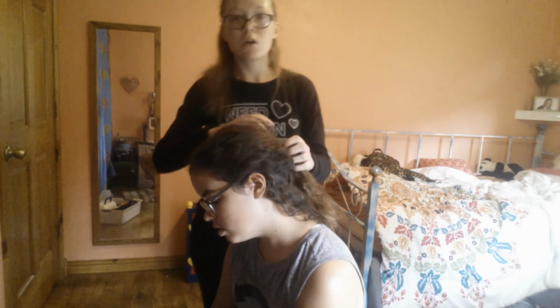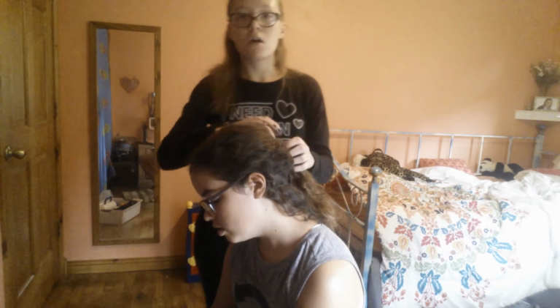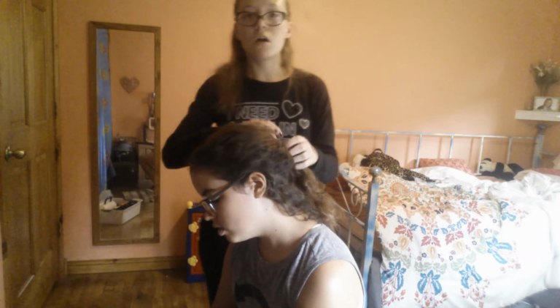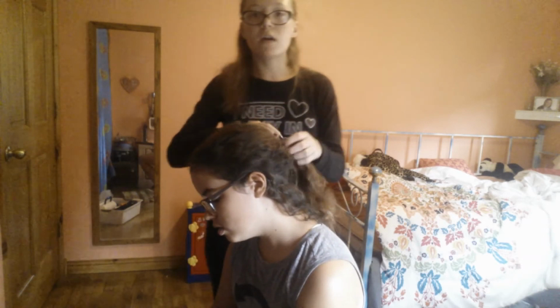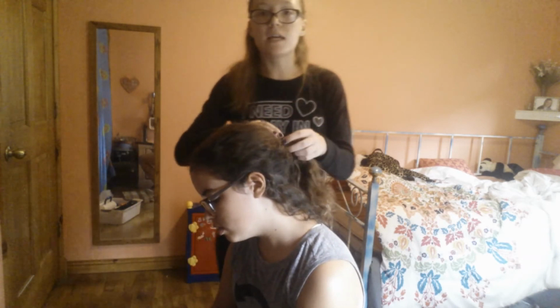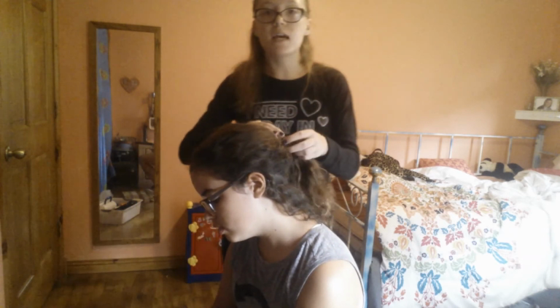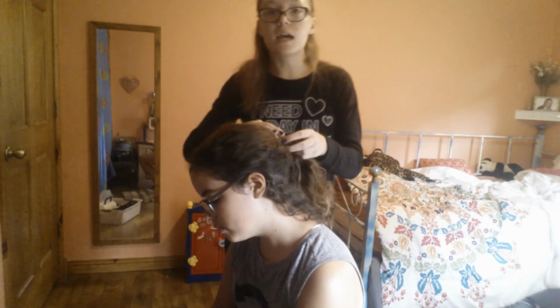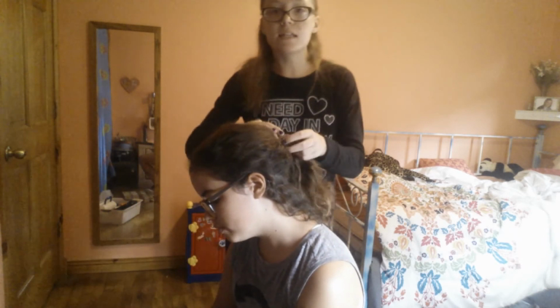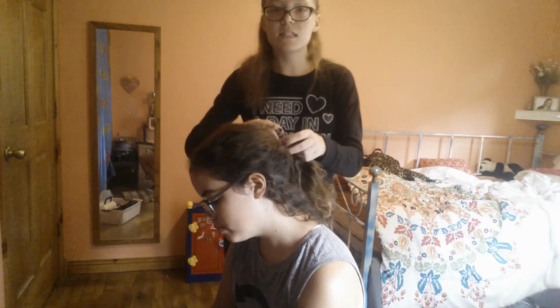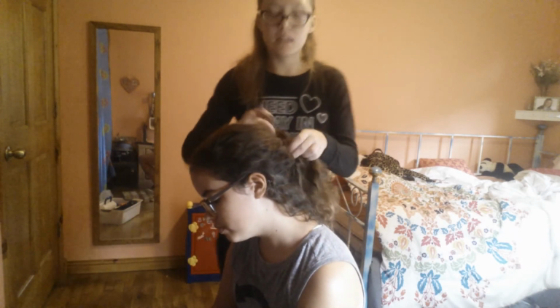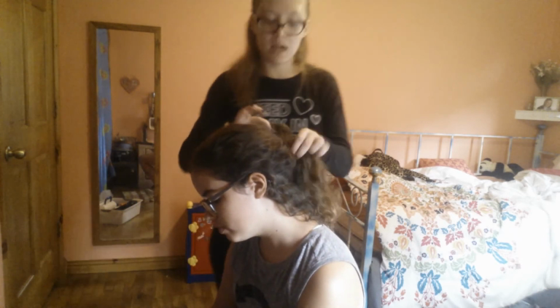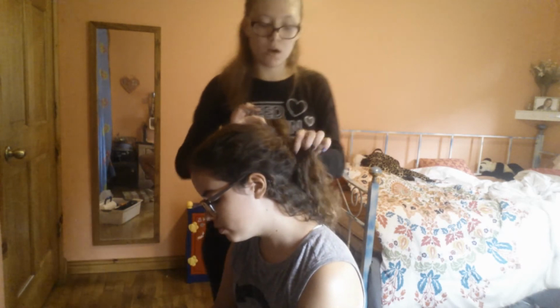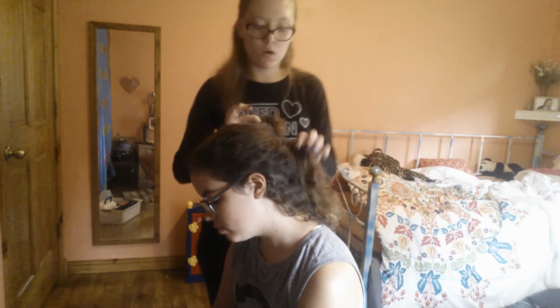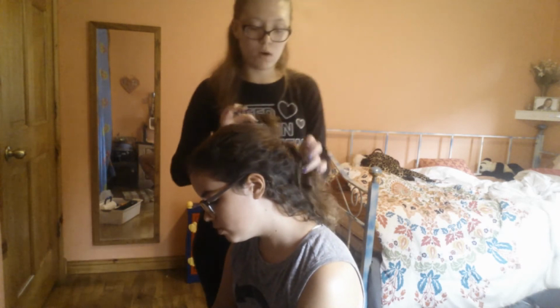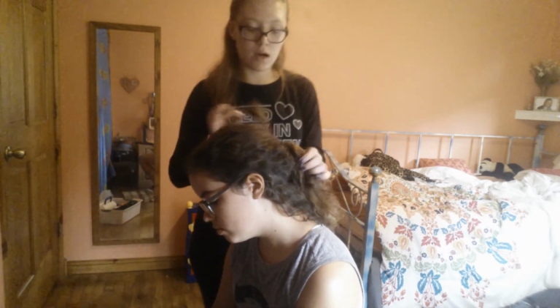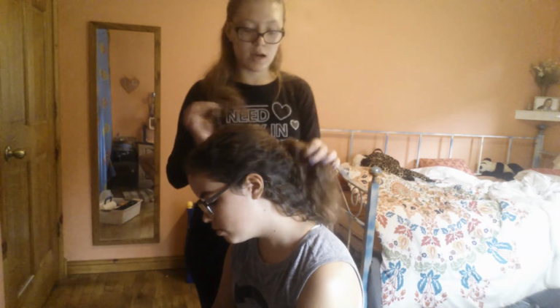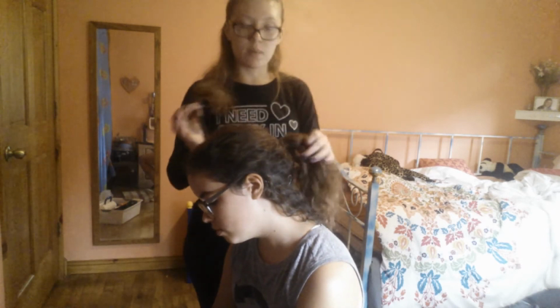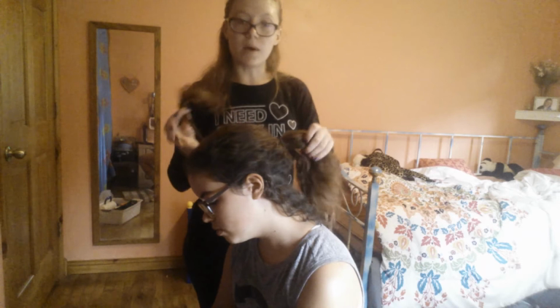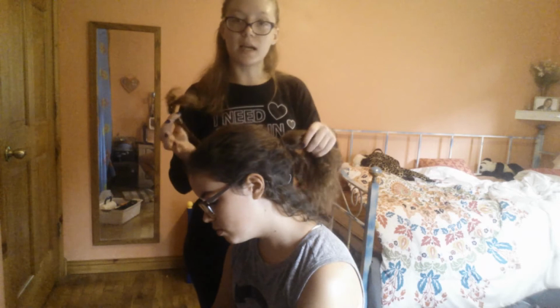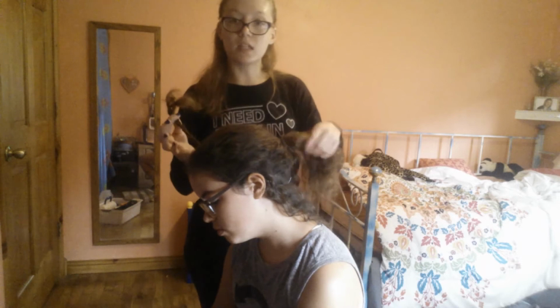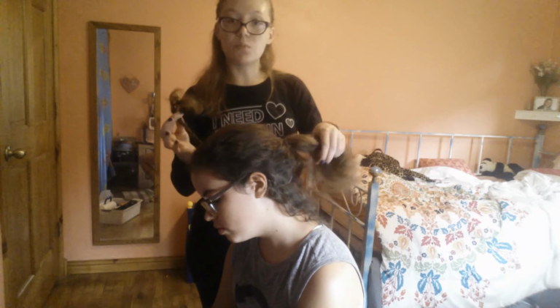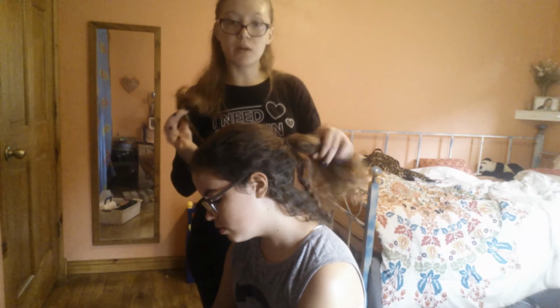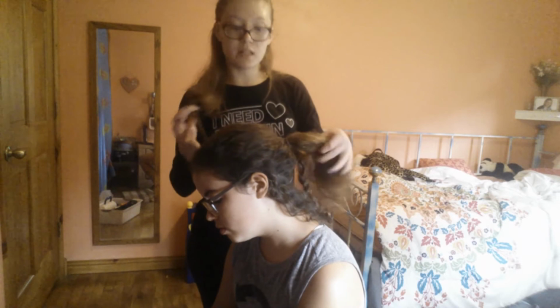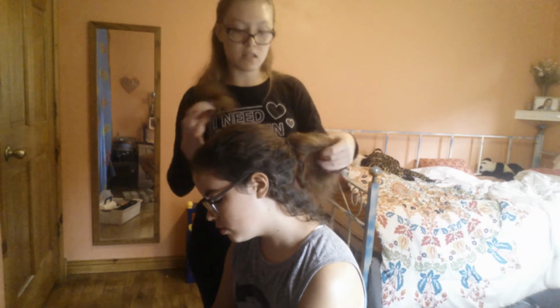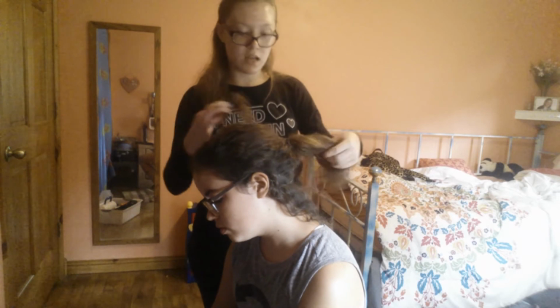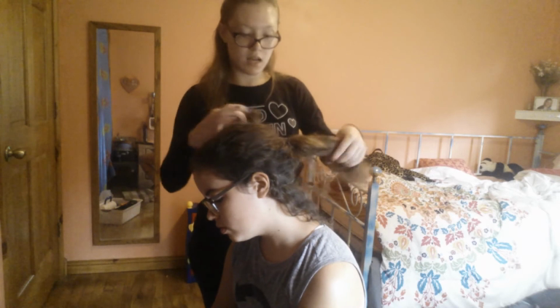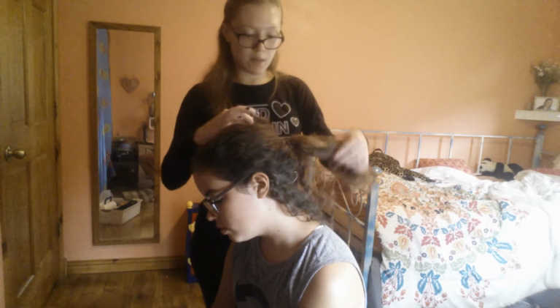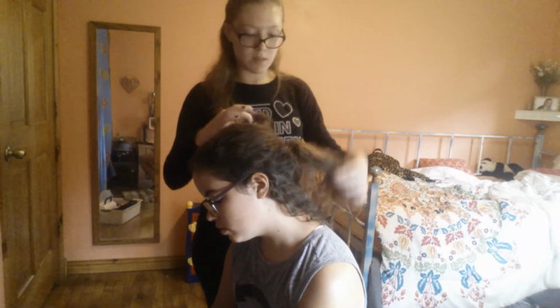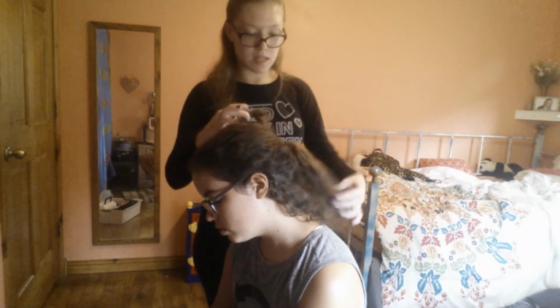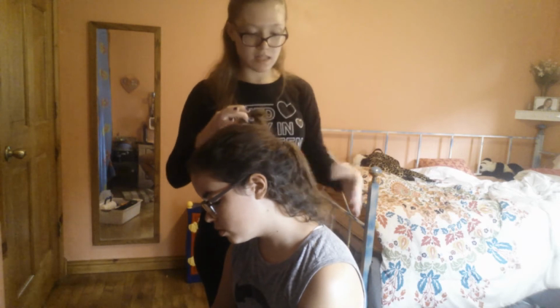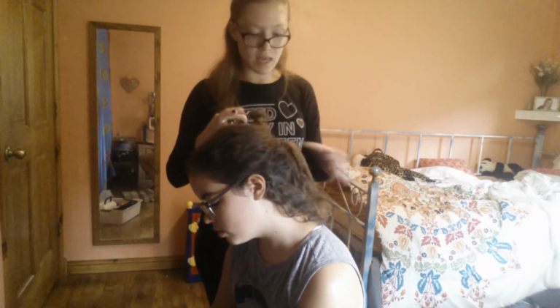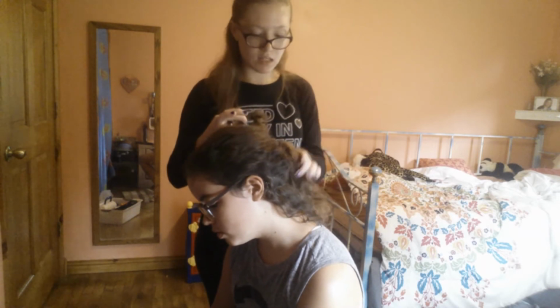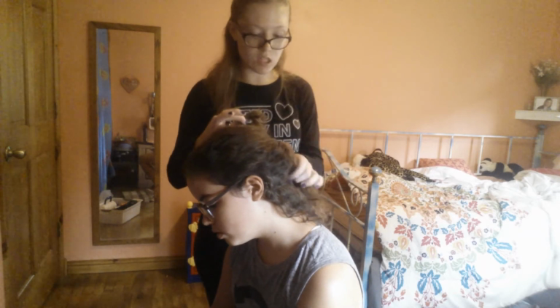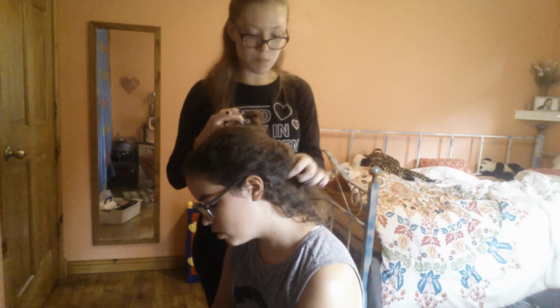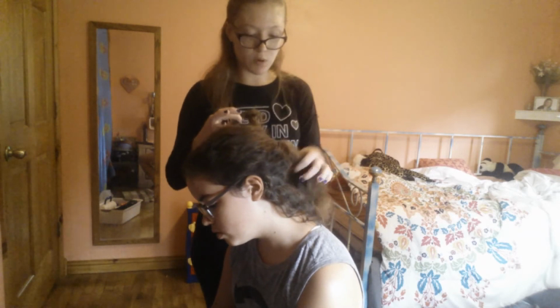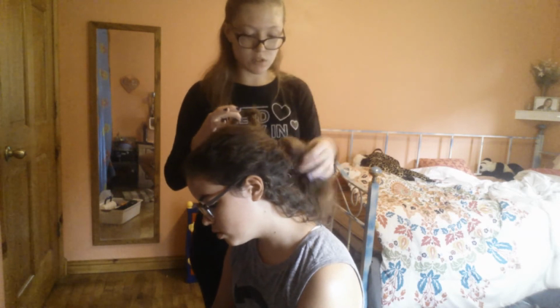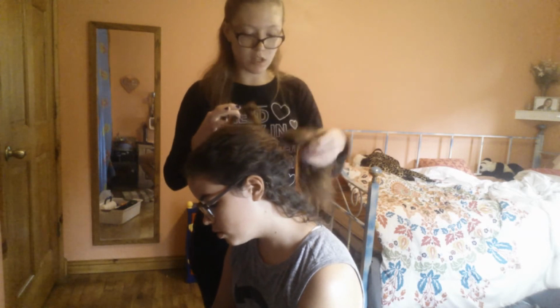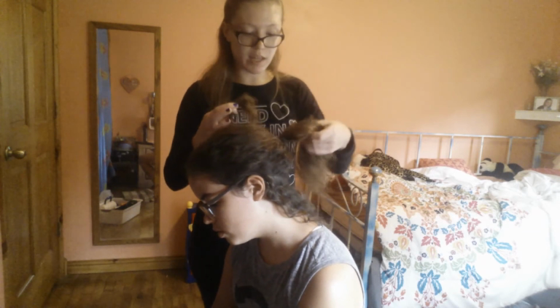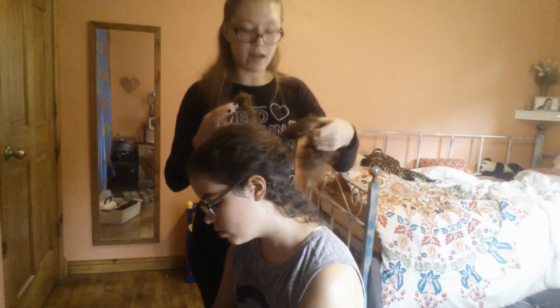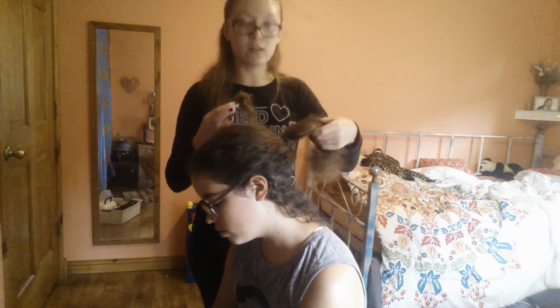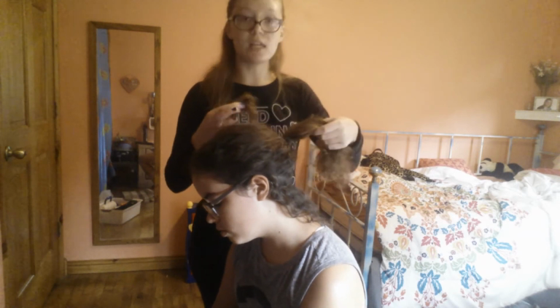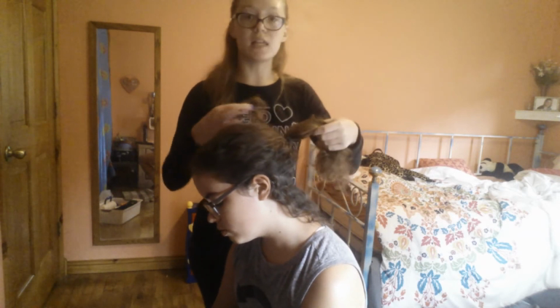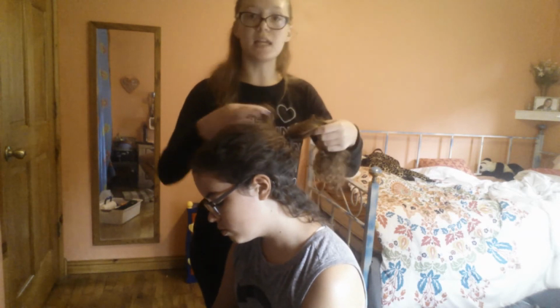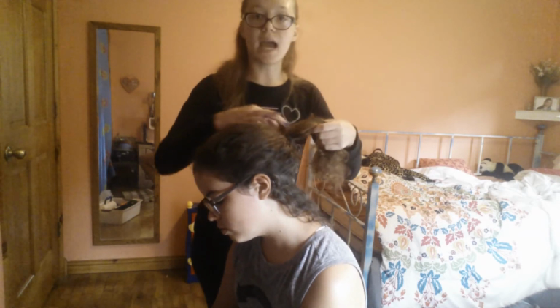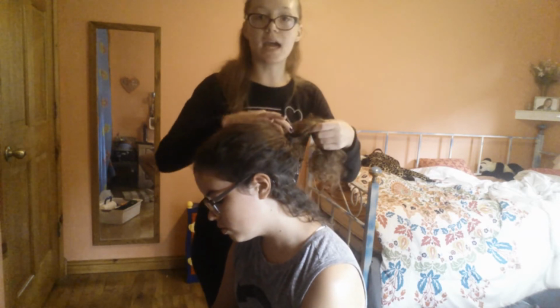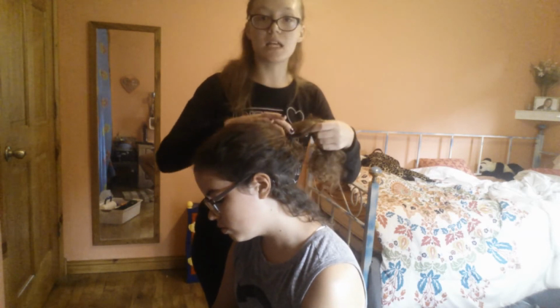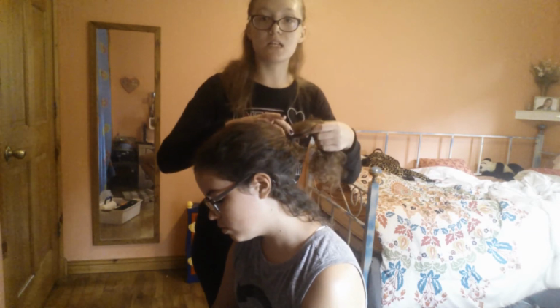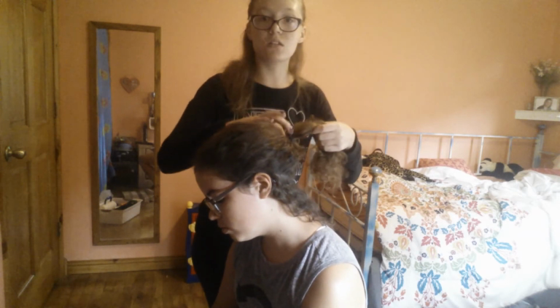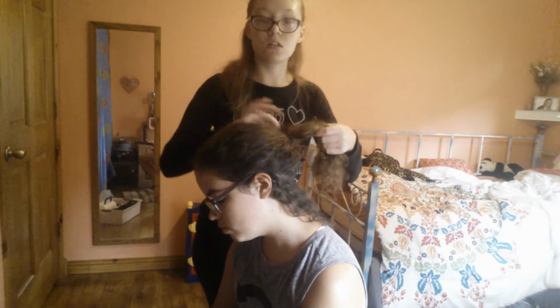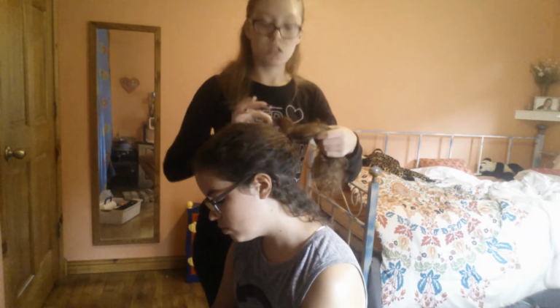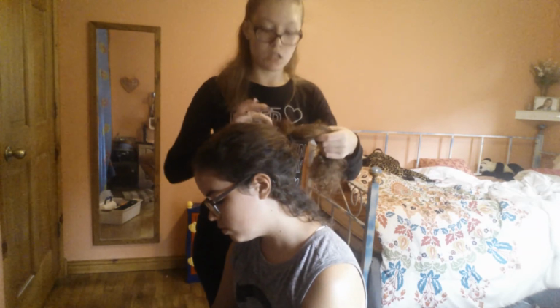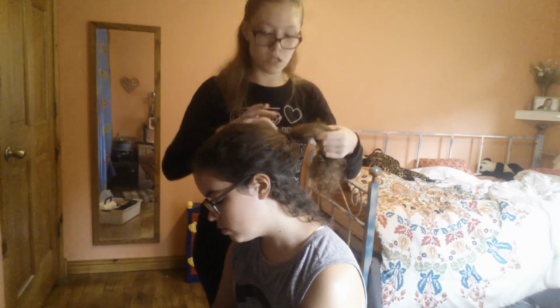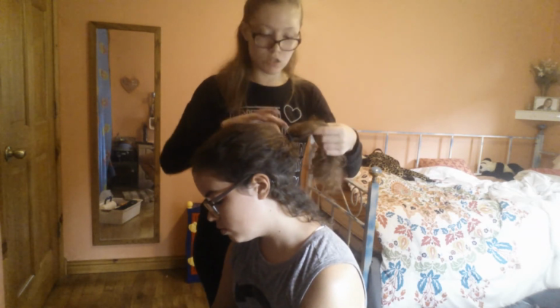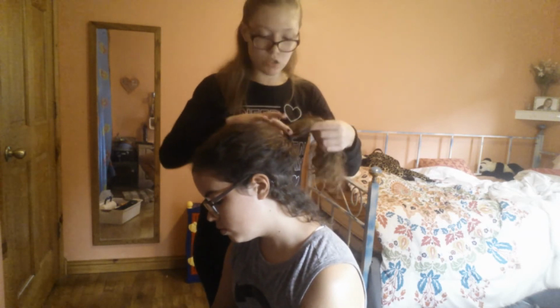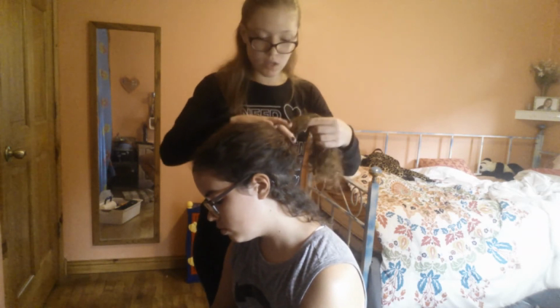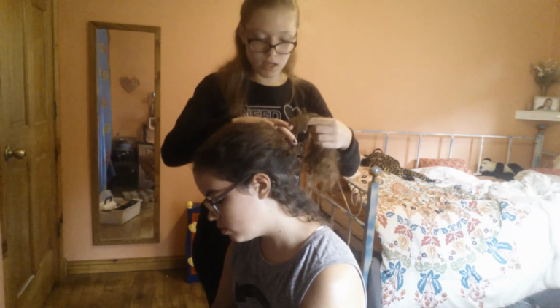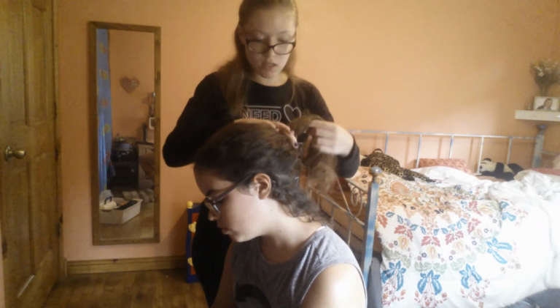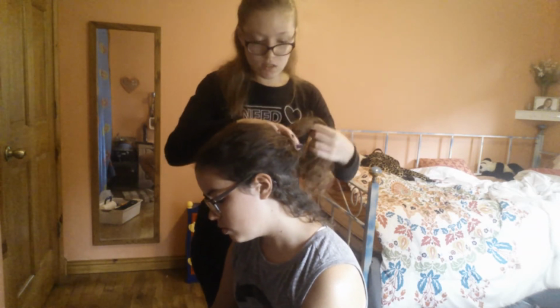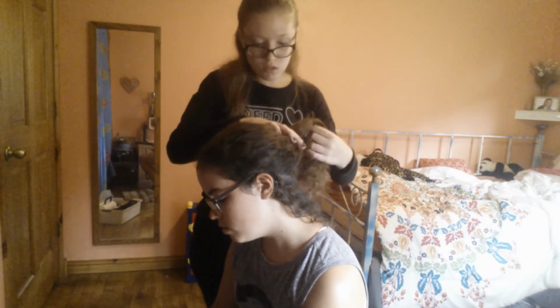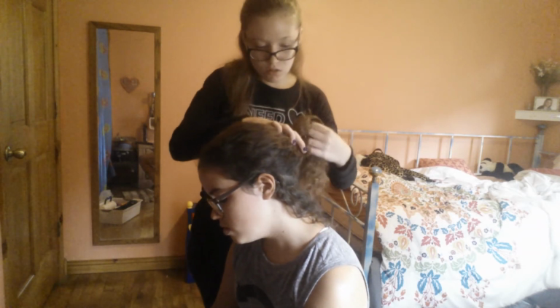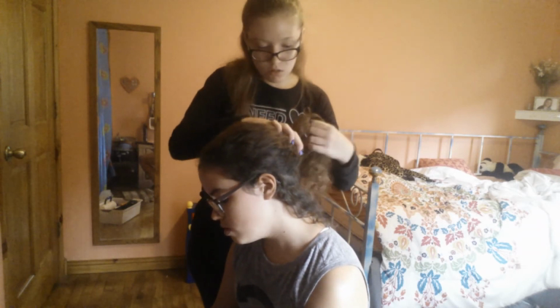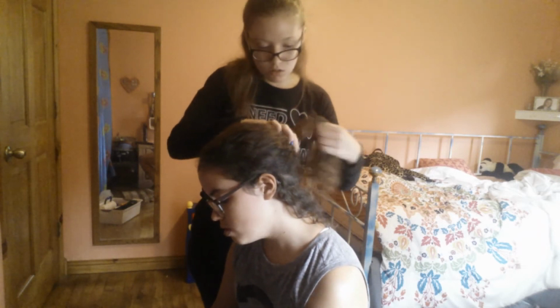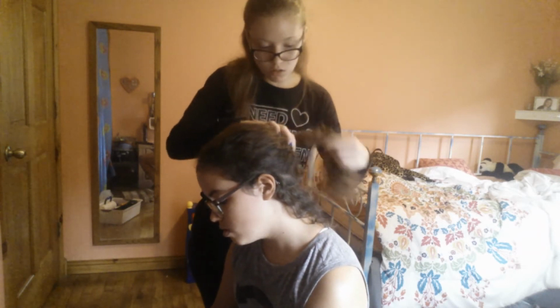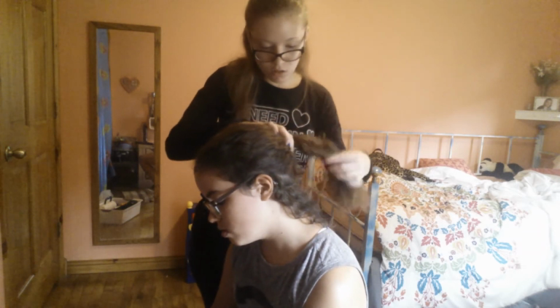Okay guys, I got the braid done. I'm going to take the ponytail out and then add it into that.